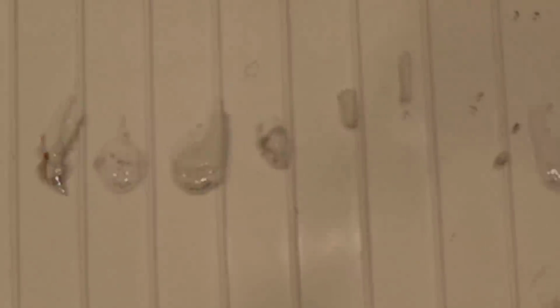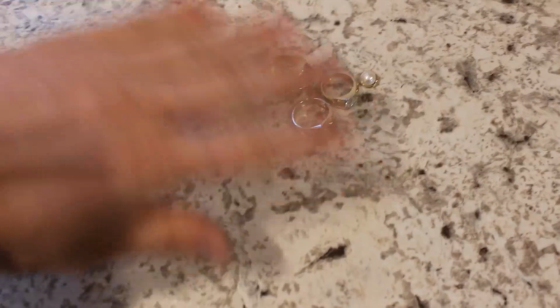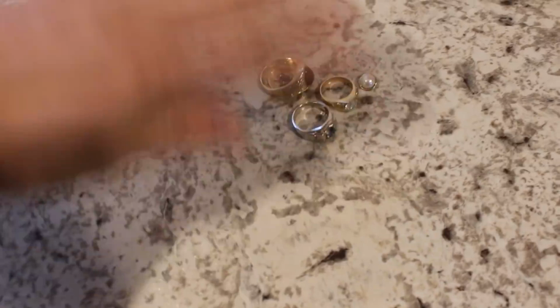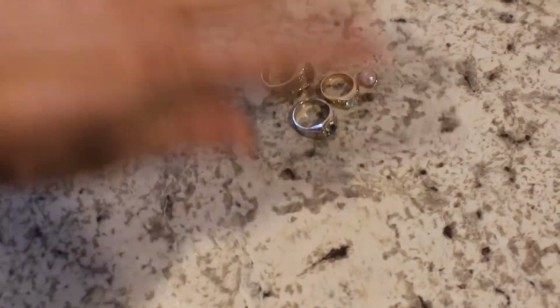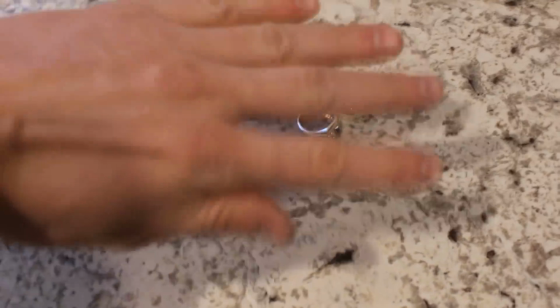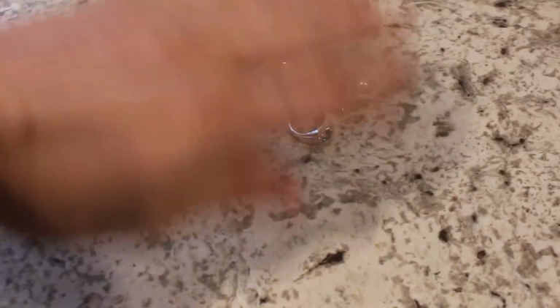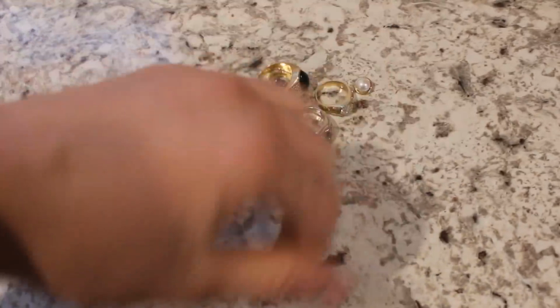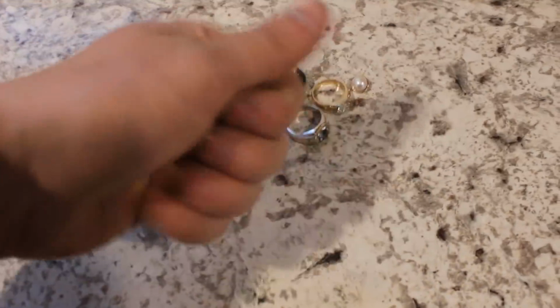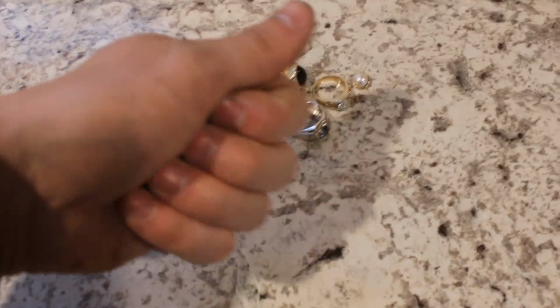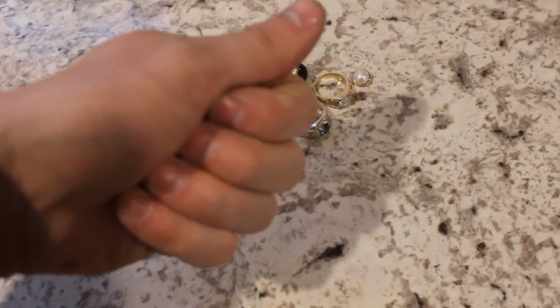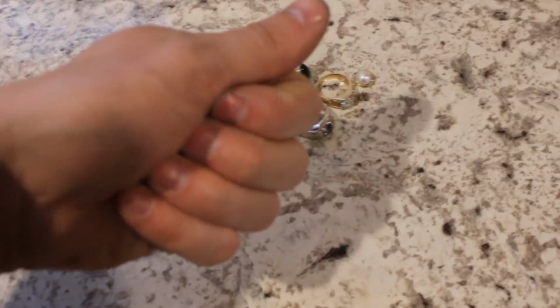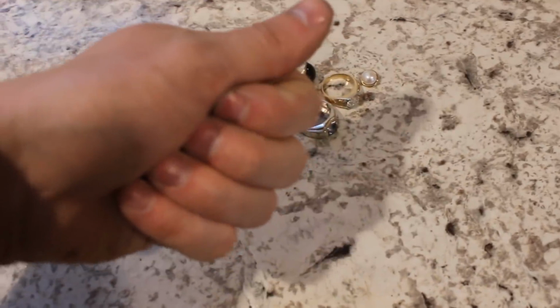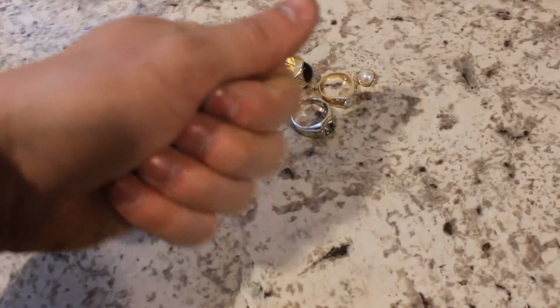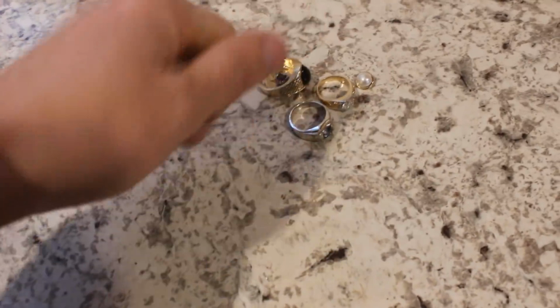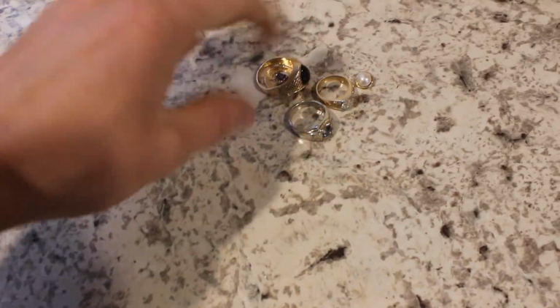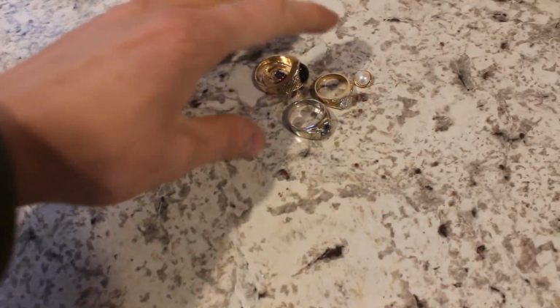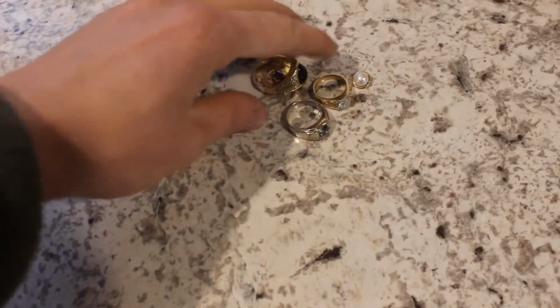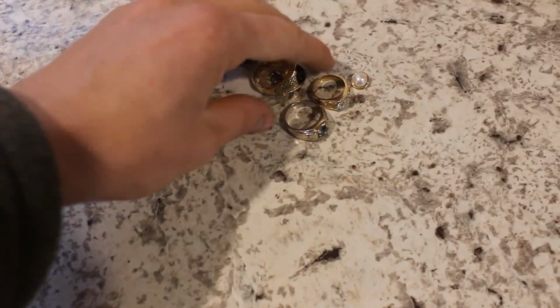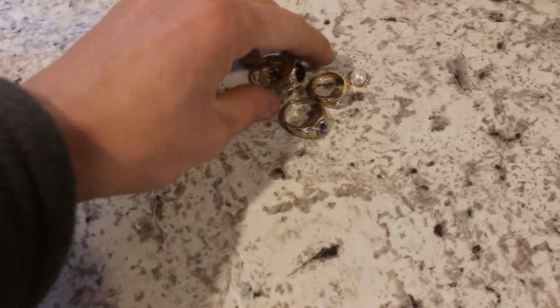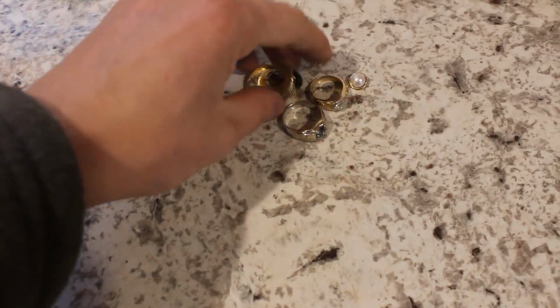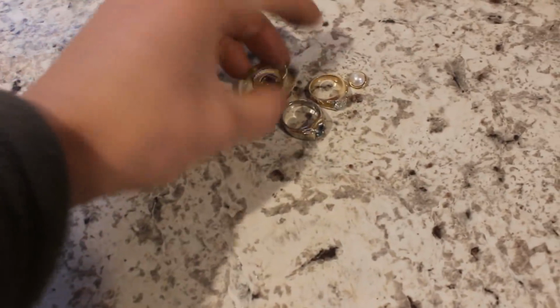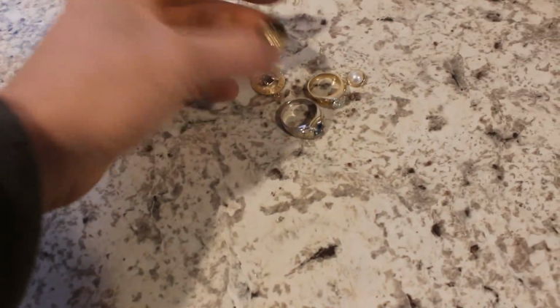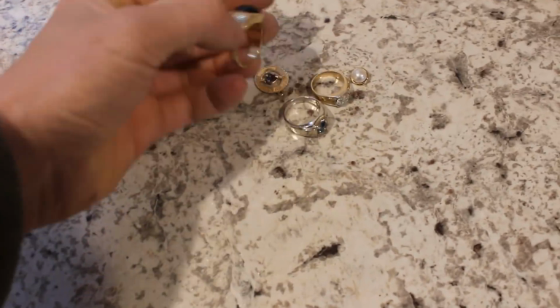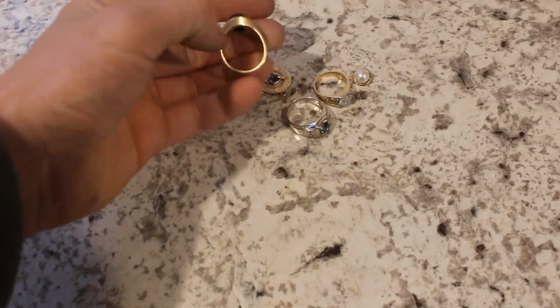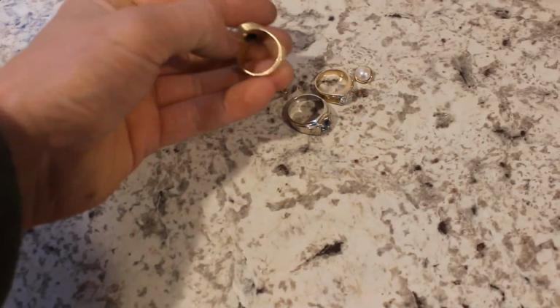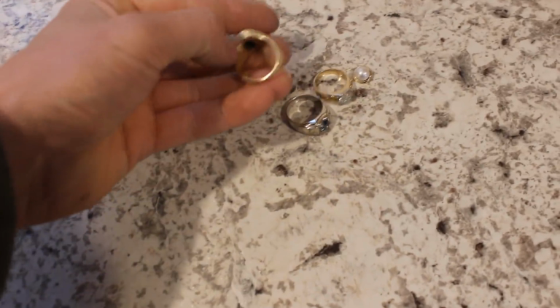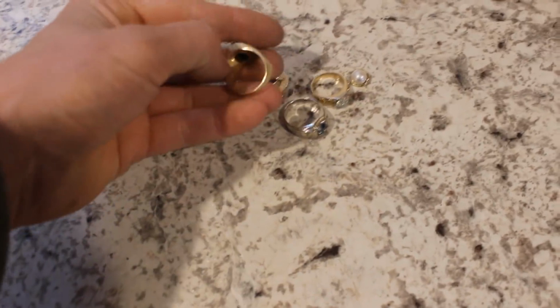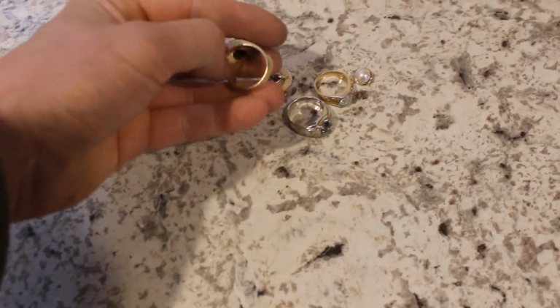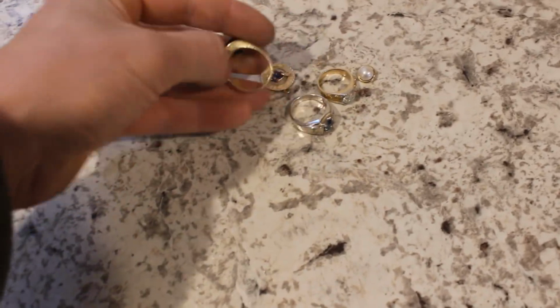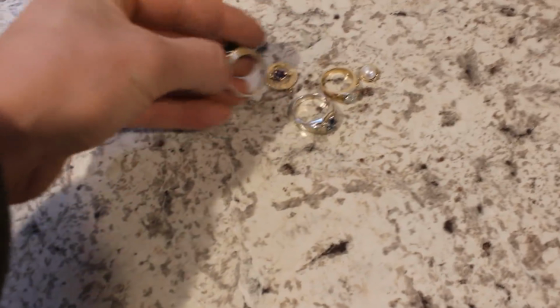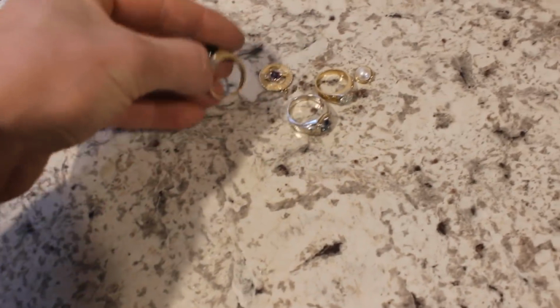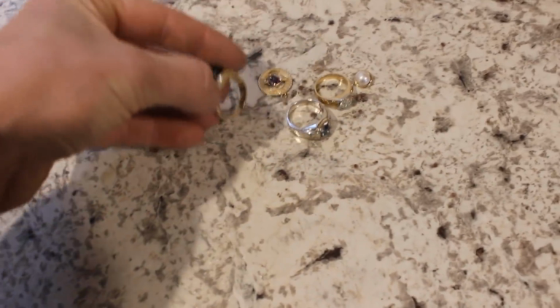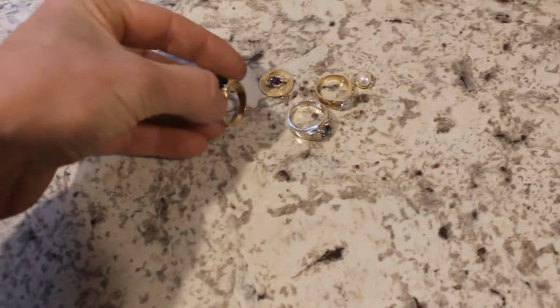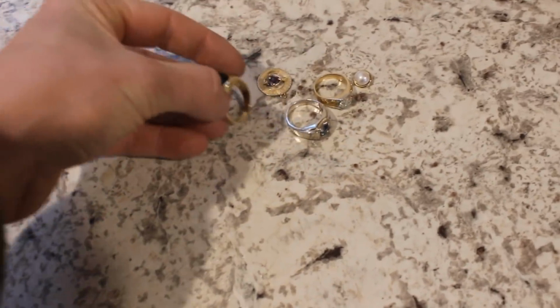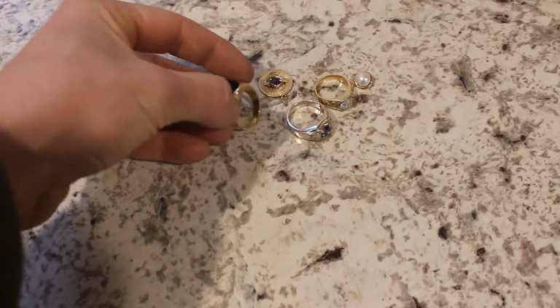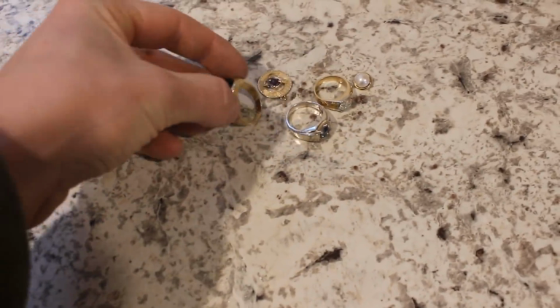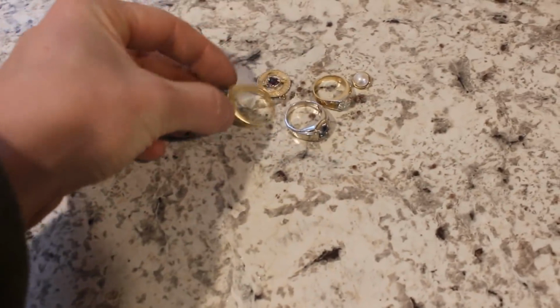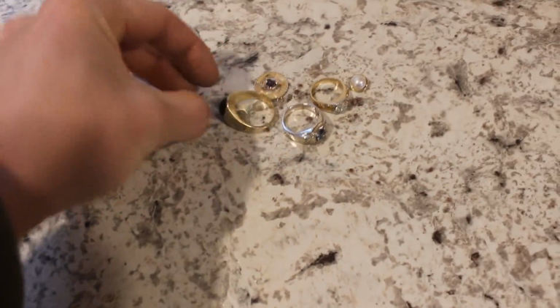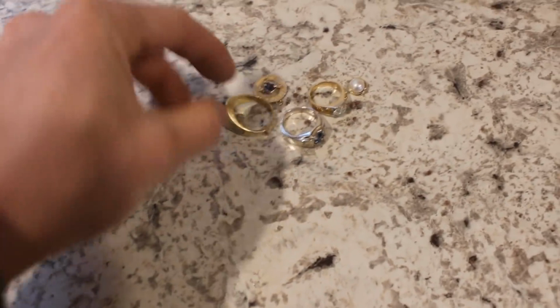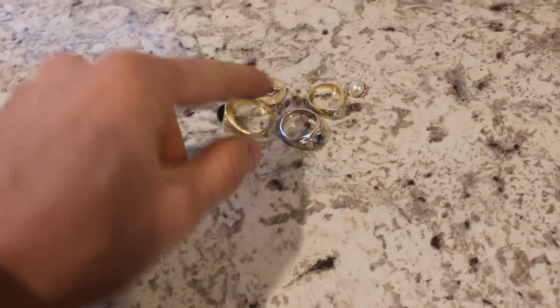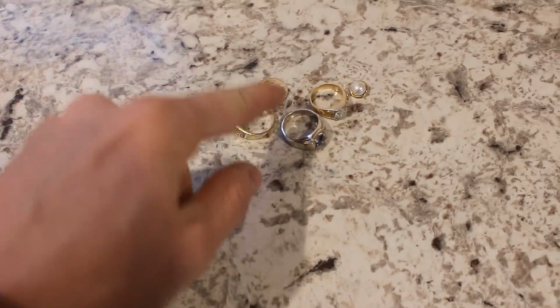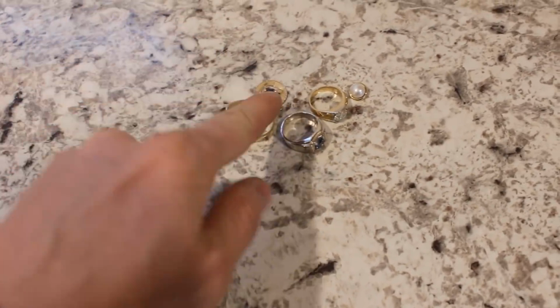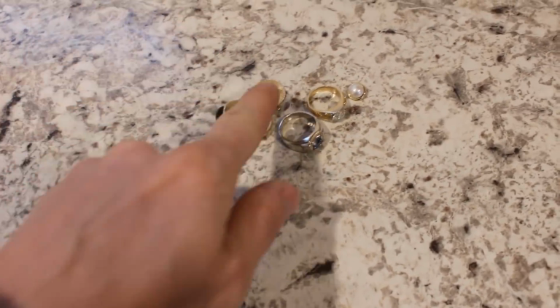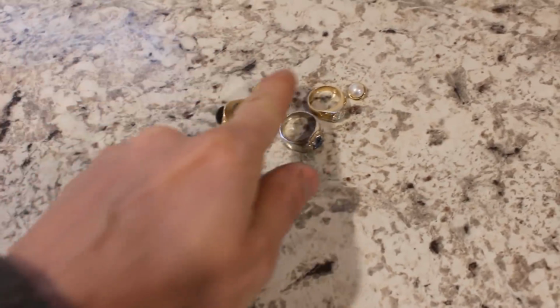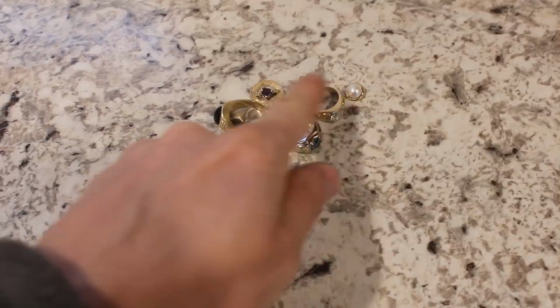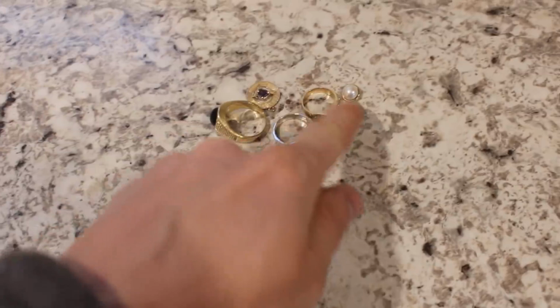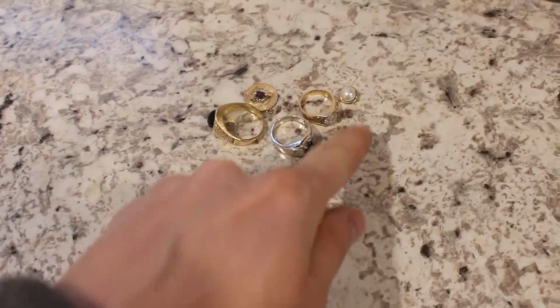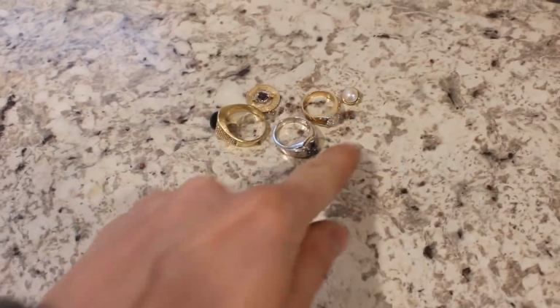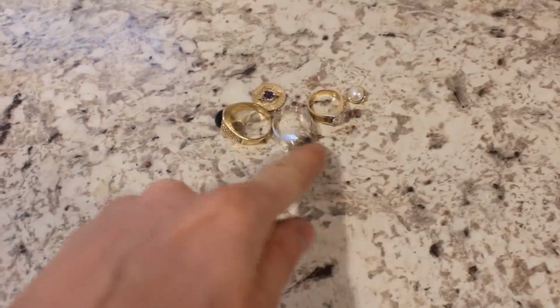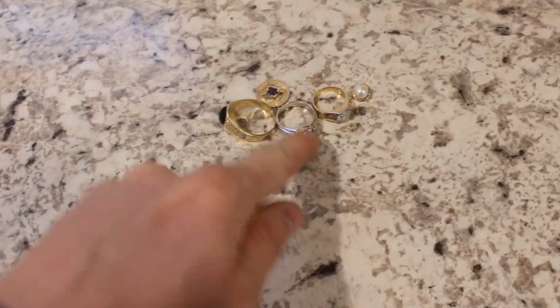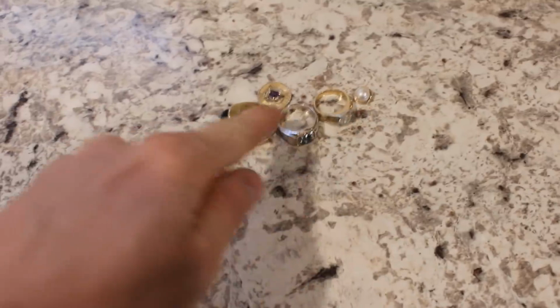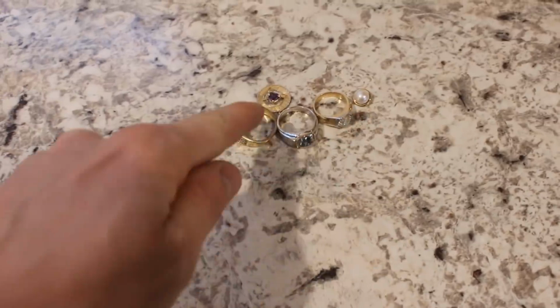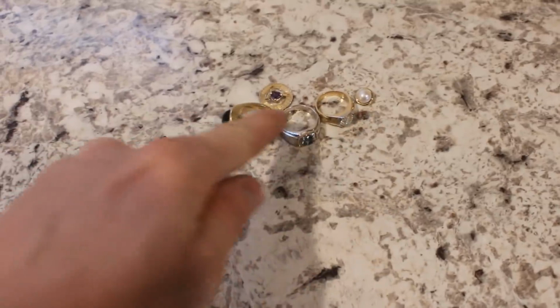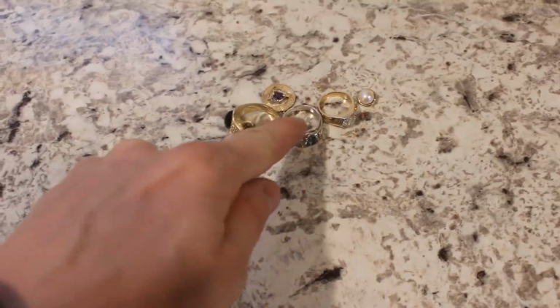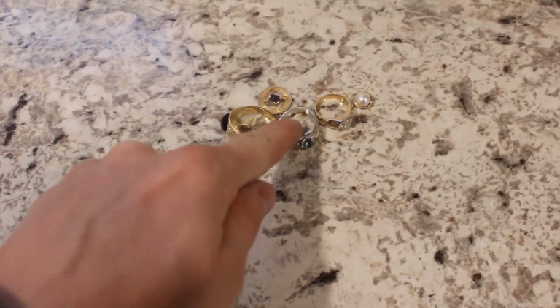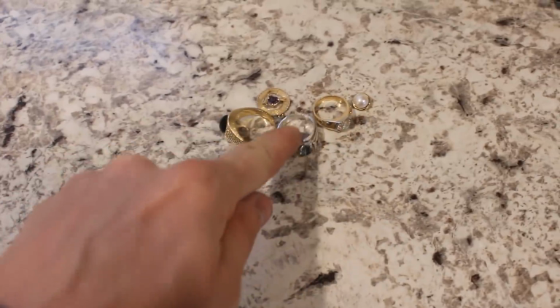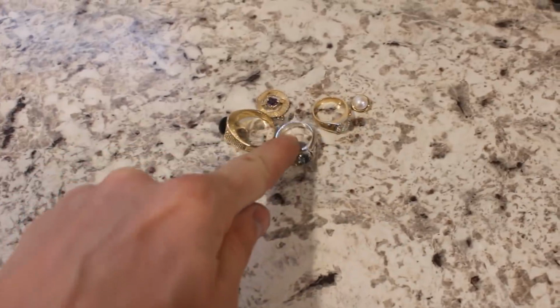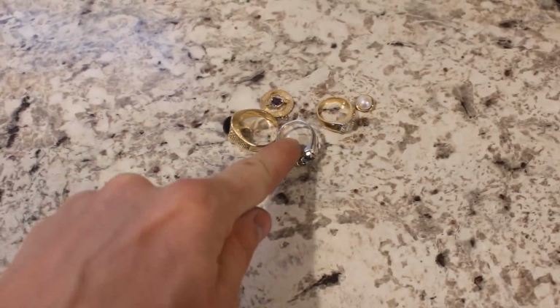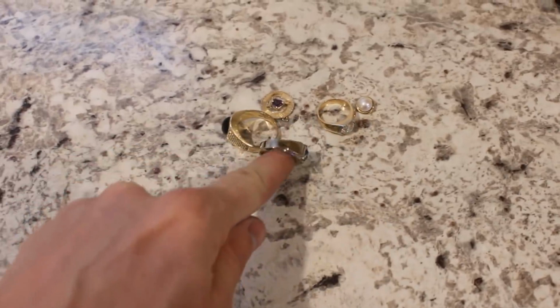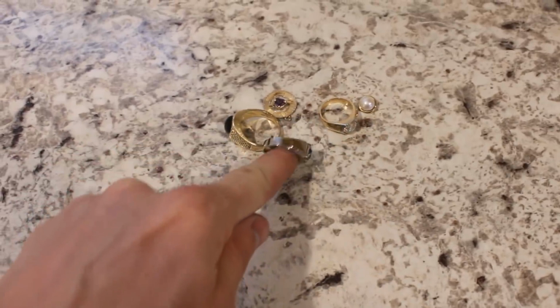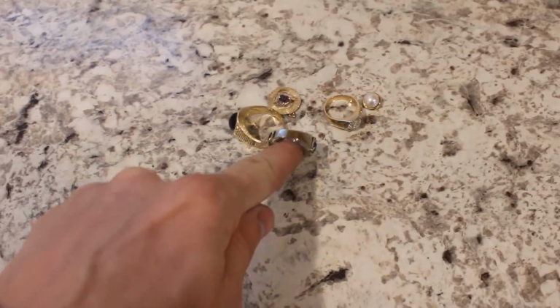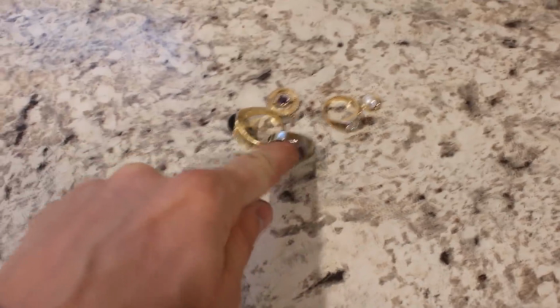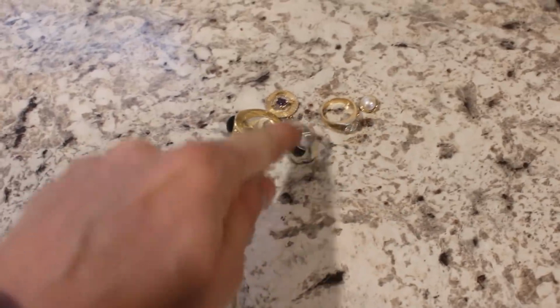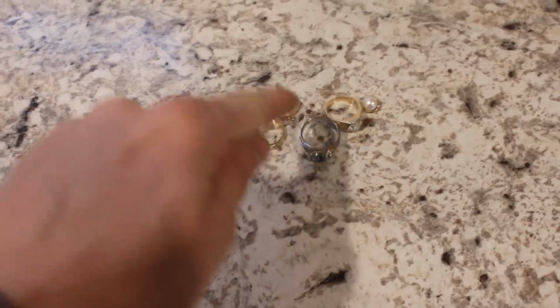Hi everyone, welcome back to Cody's Lab. This is Episode 2 of my Precious Metal Refining Series, and today we're going to be doing some actual gold jewelry.